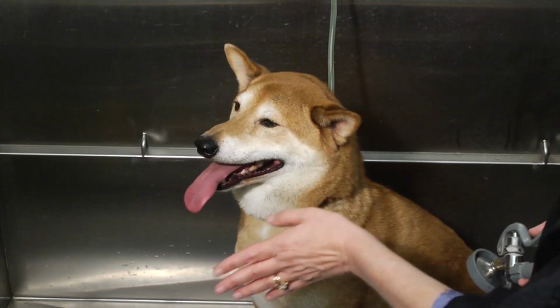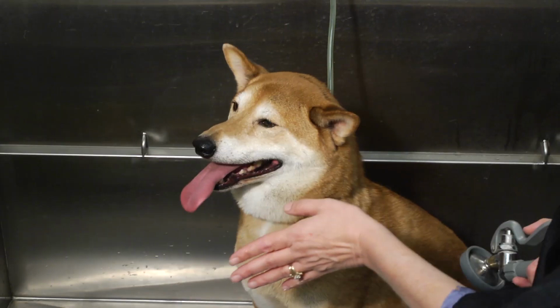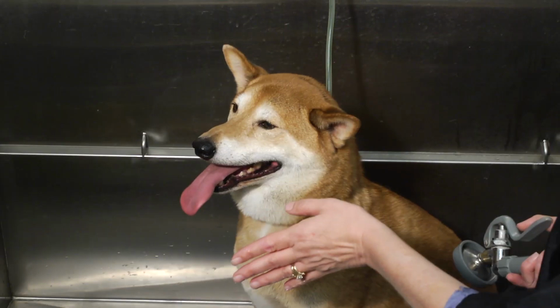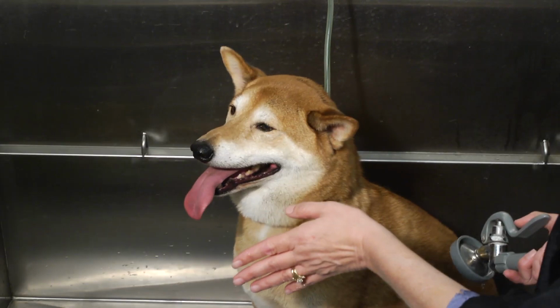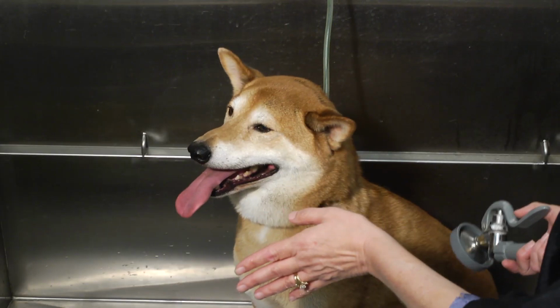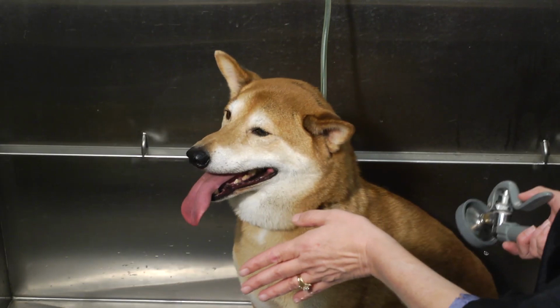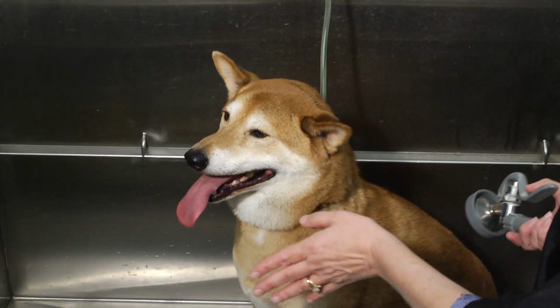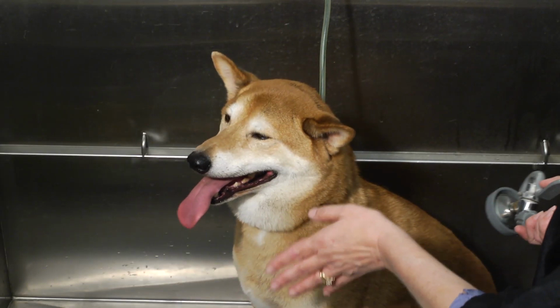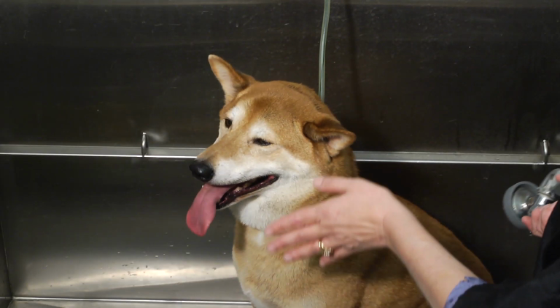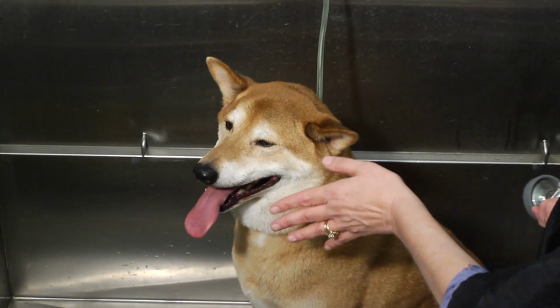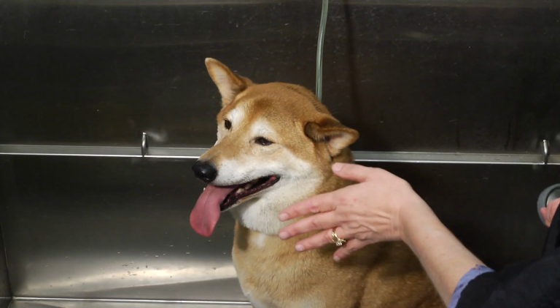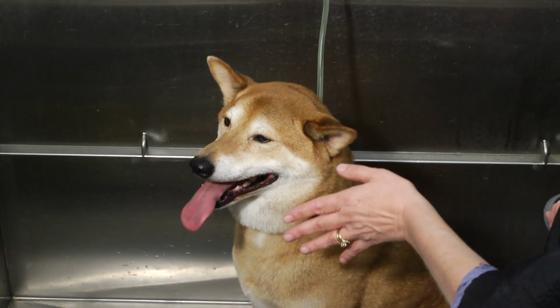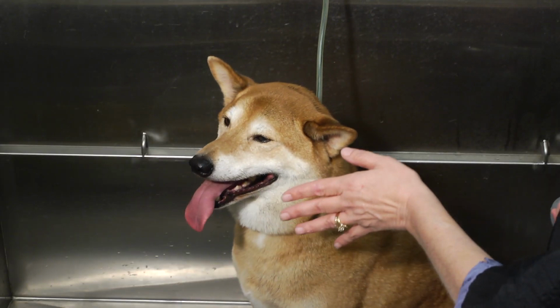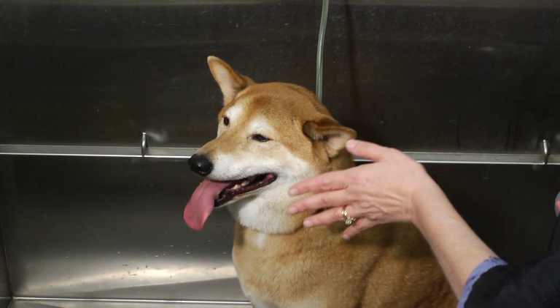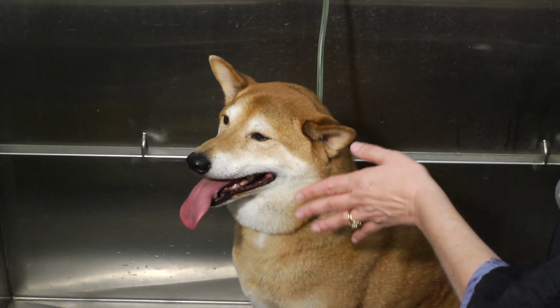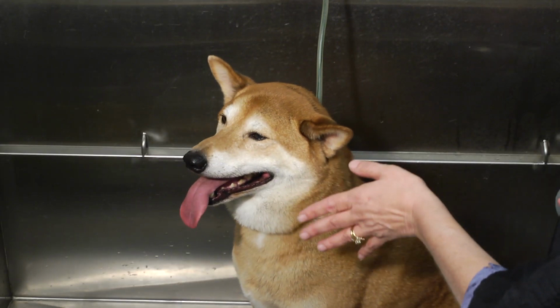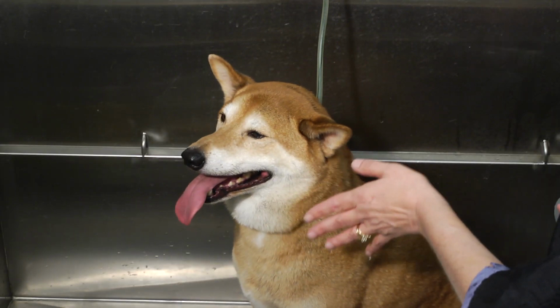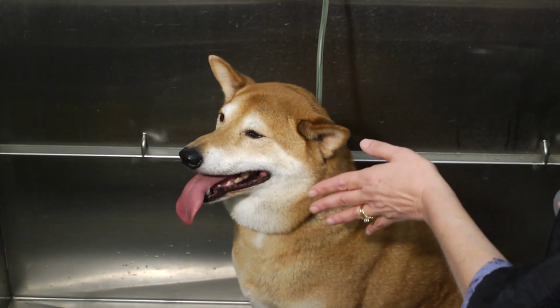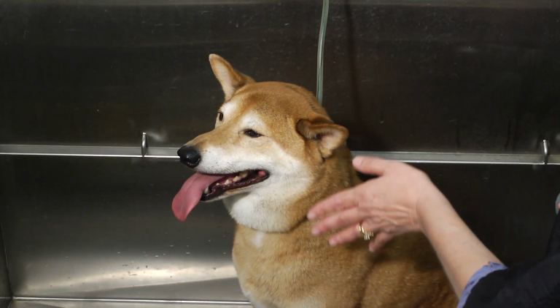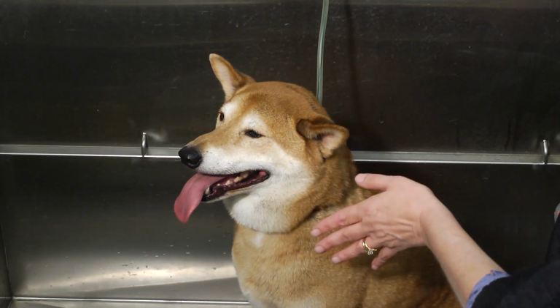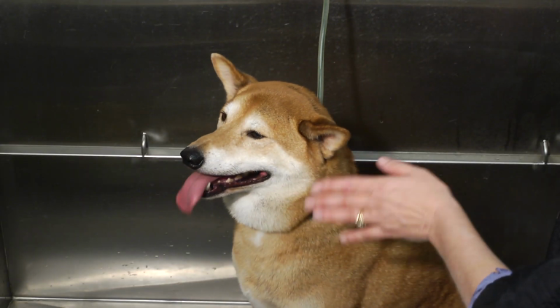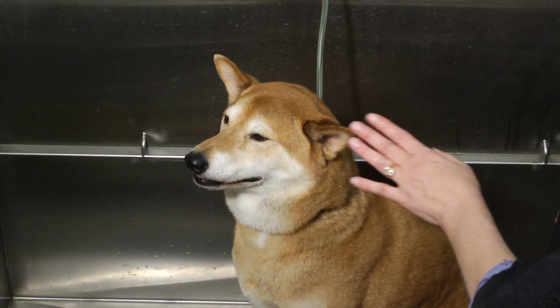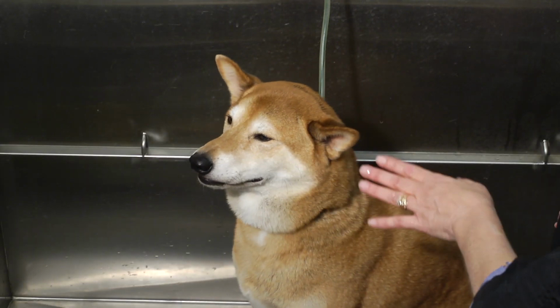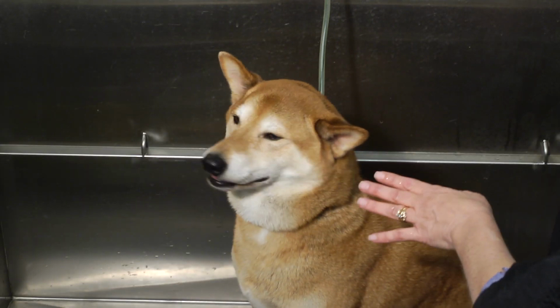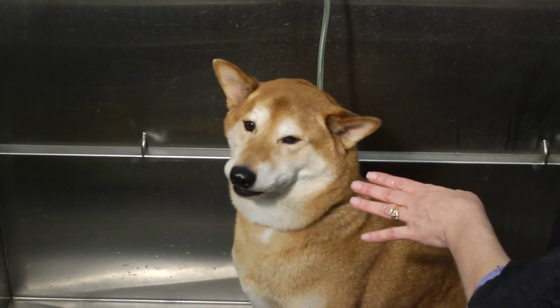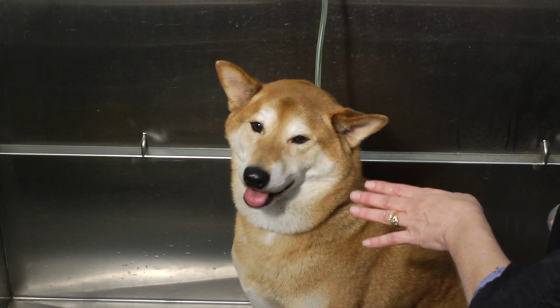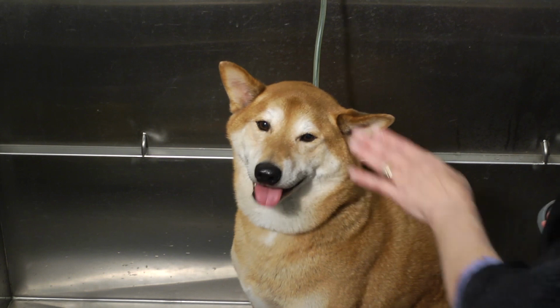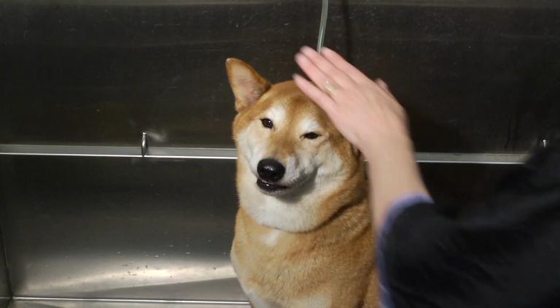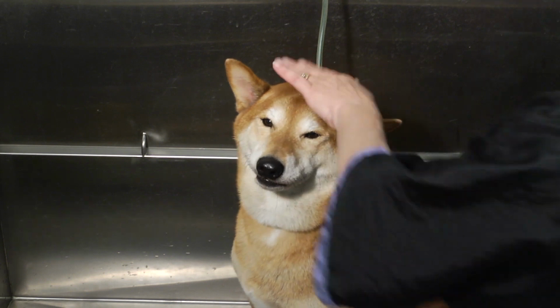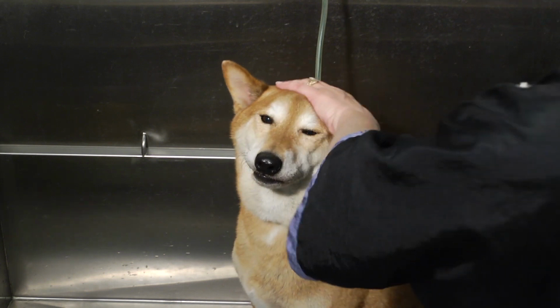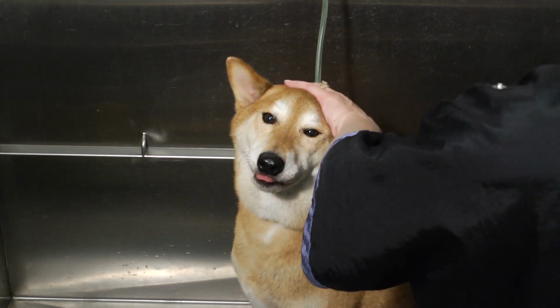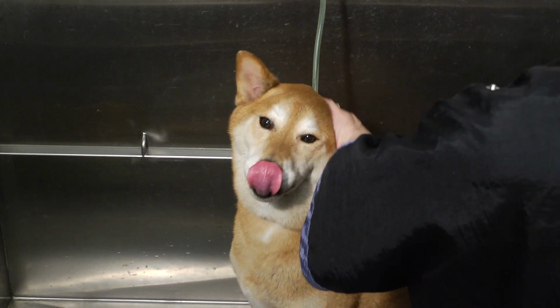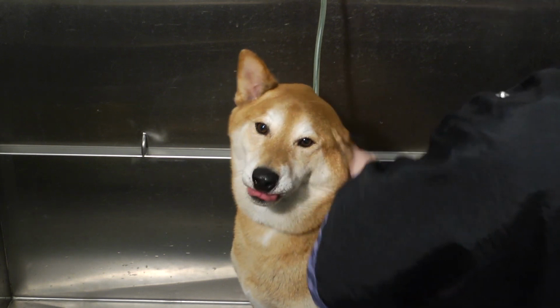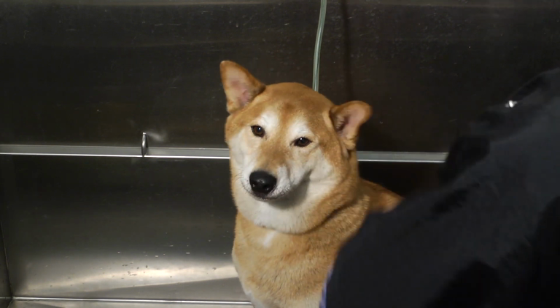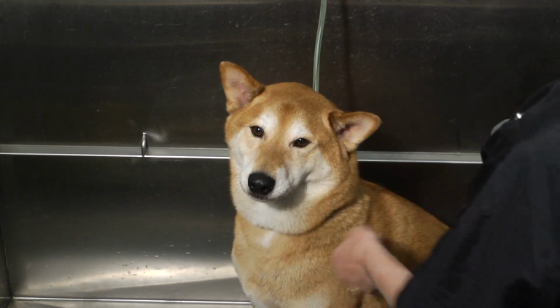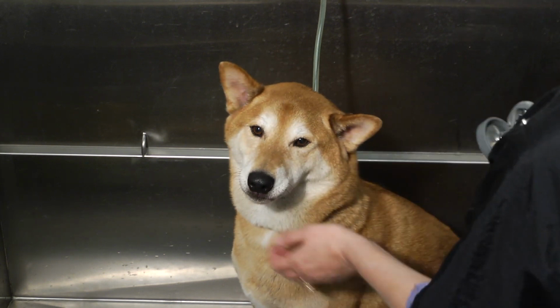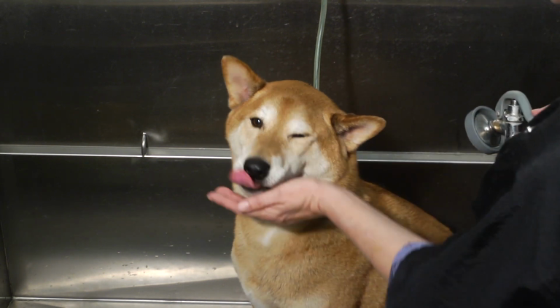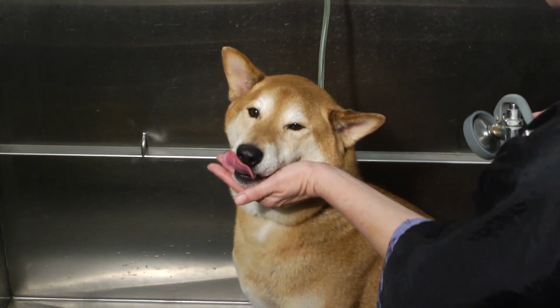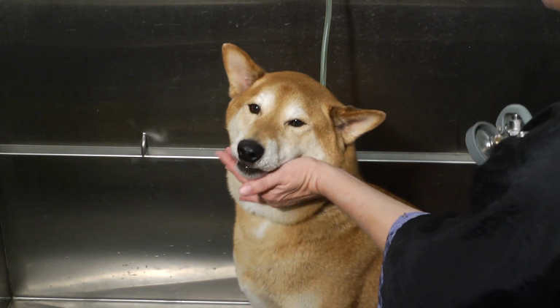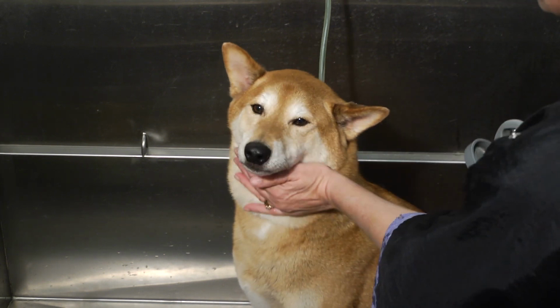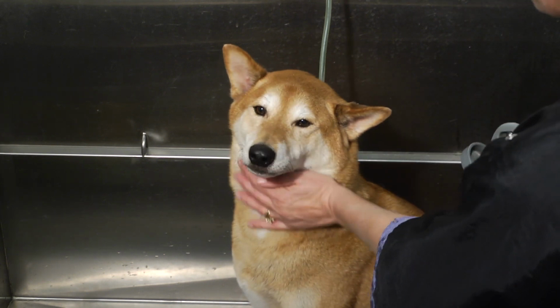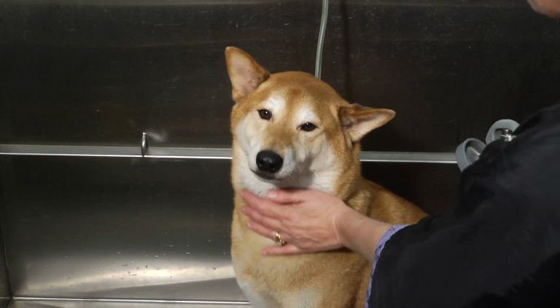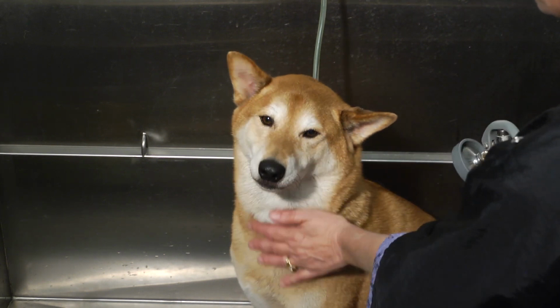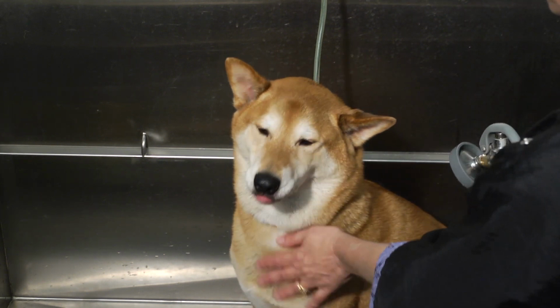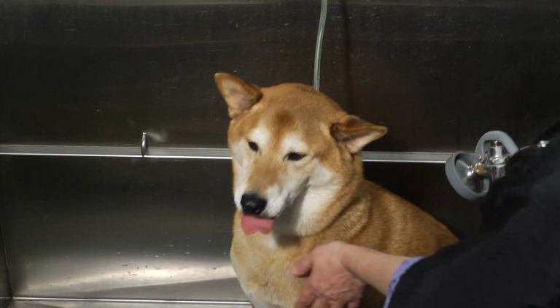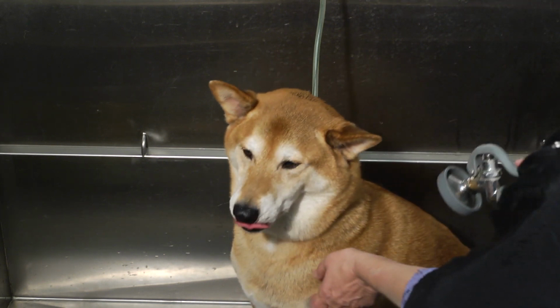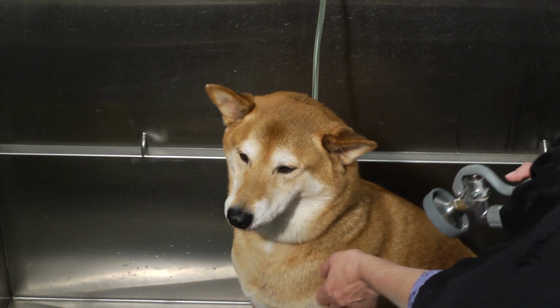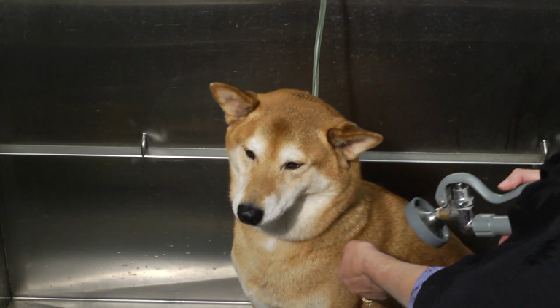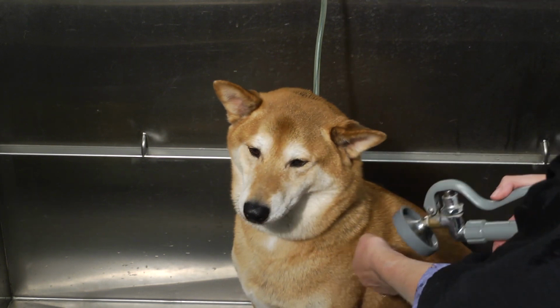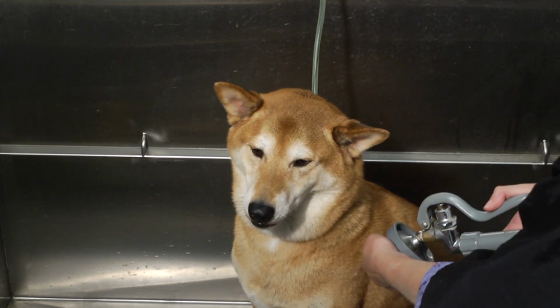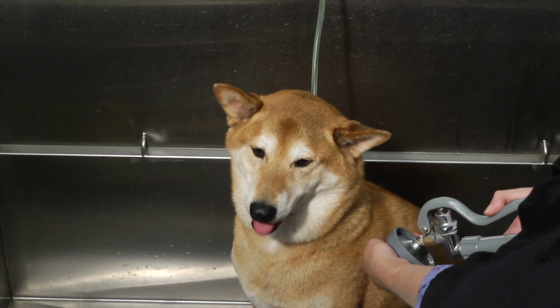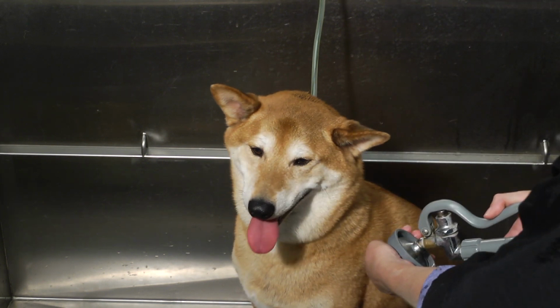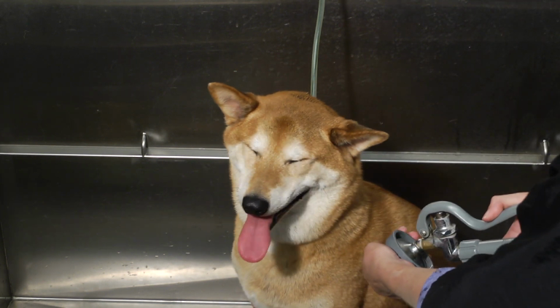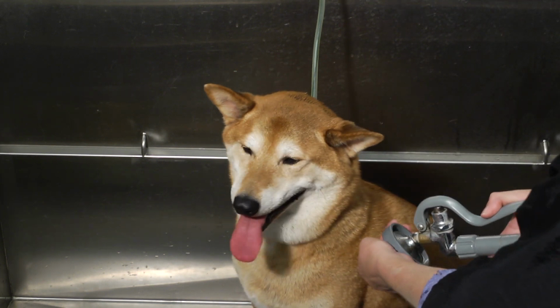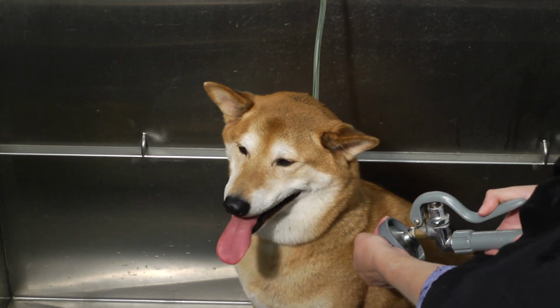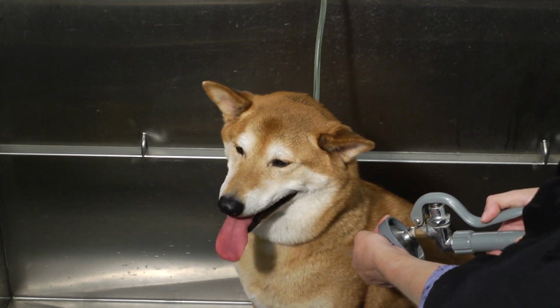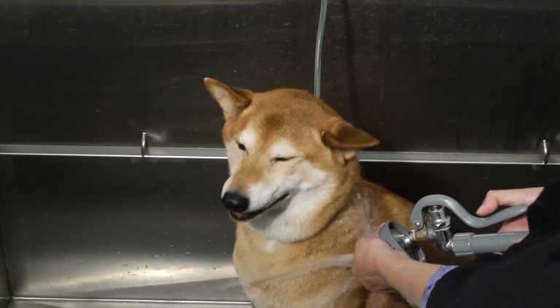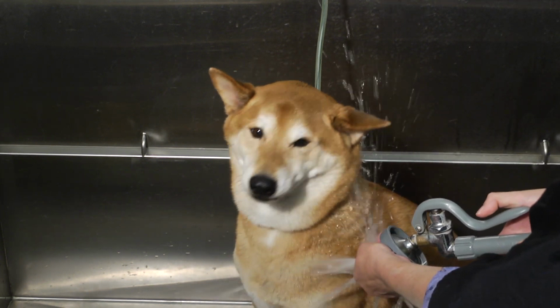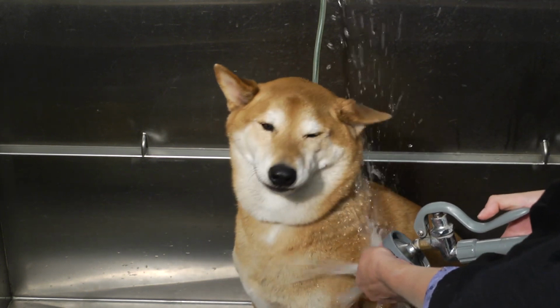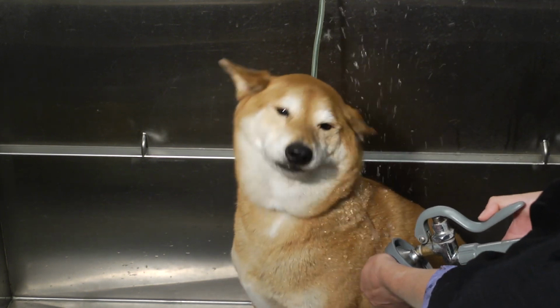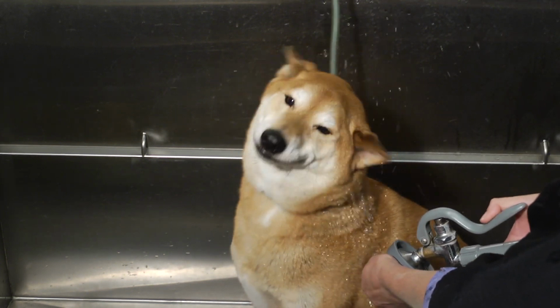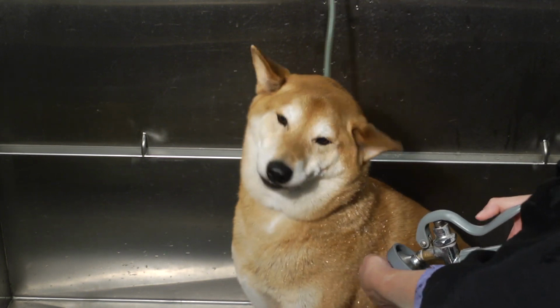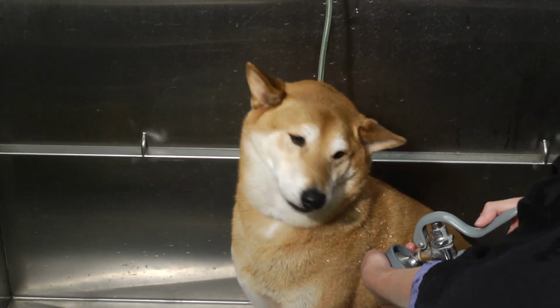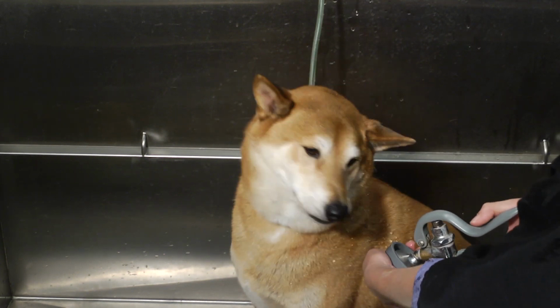You want to make sure that the water temperature is what we call tepid — it's warm. Use your wrist just like you would a baby bottle to check to make sure it's not too hot.